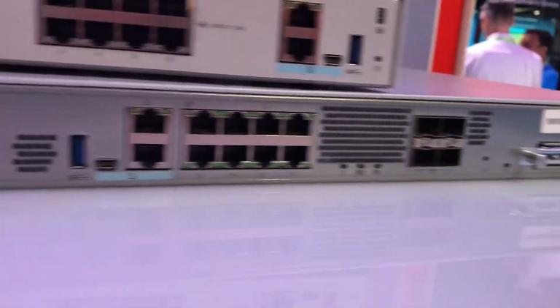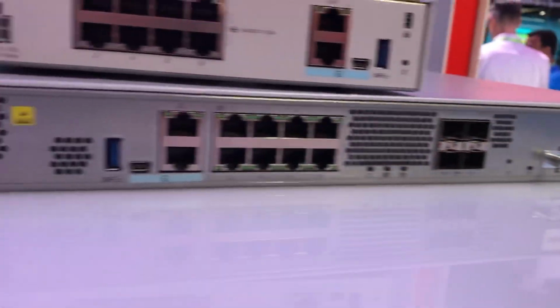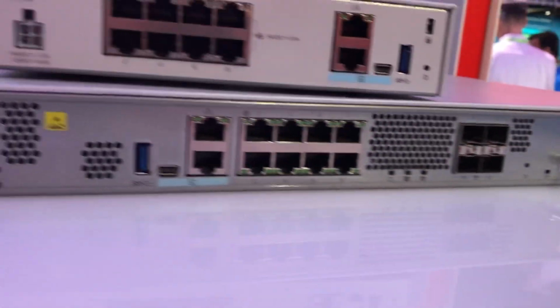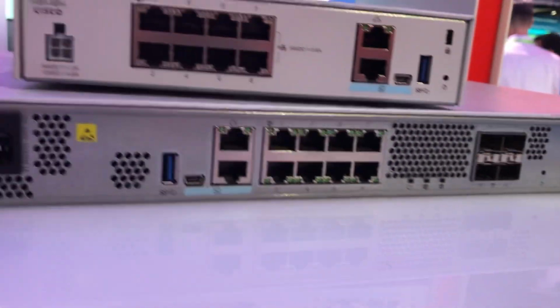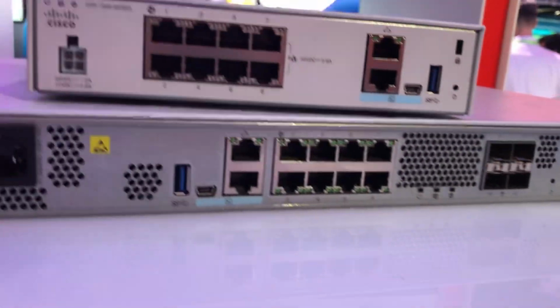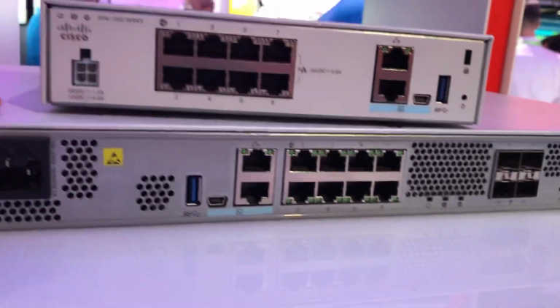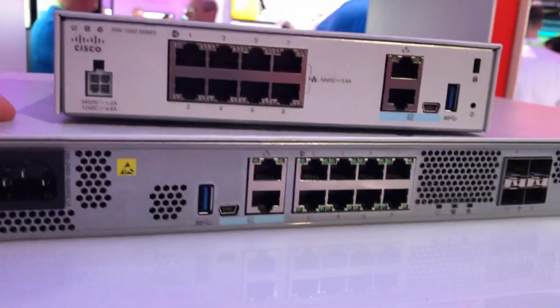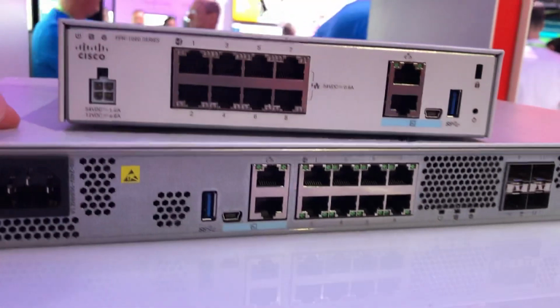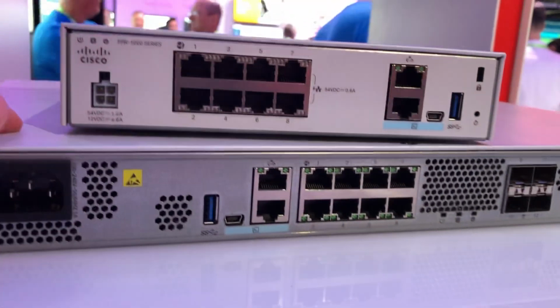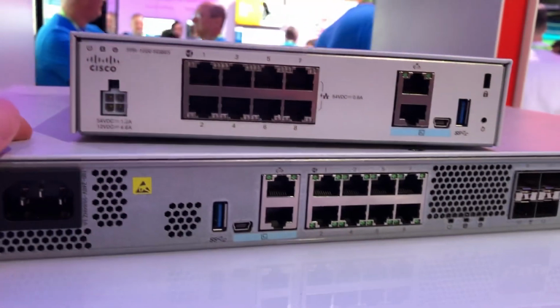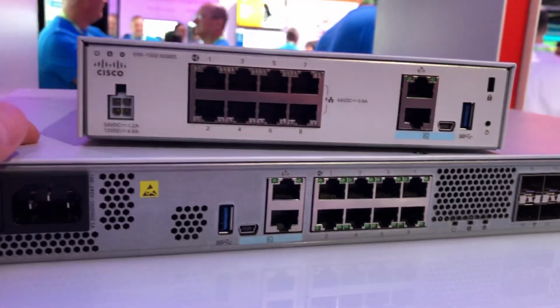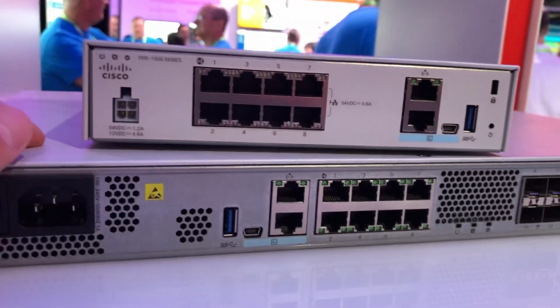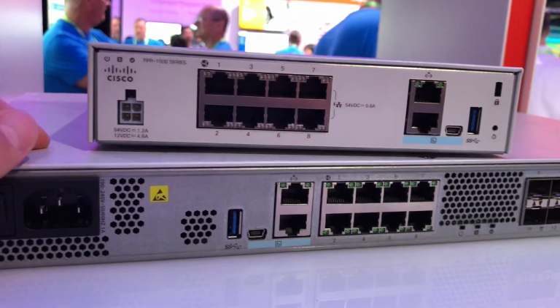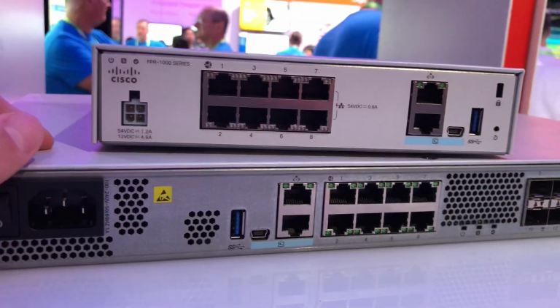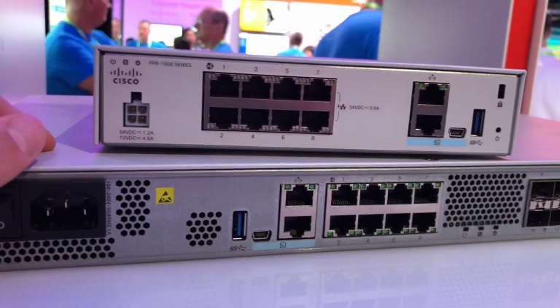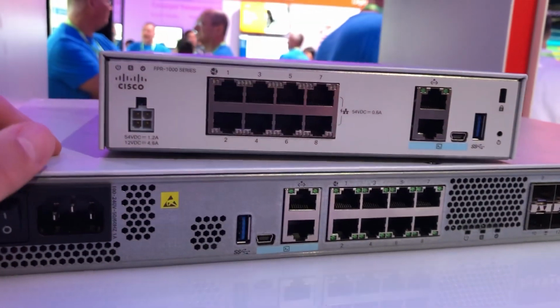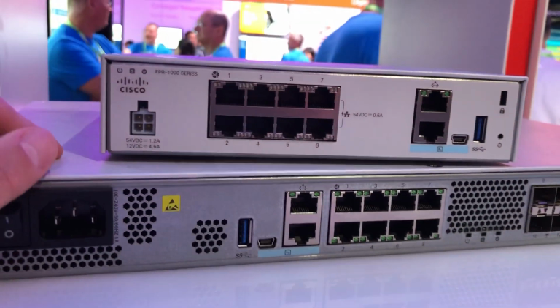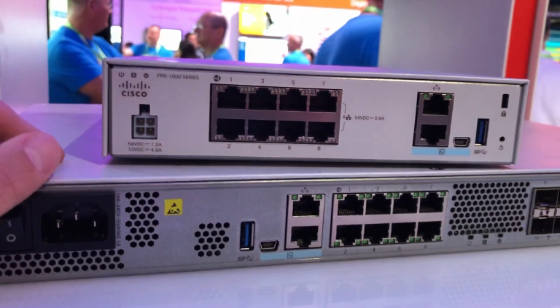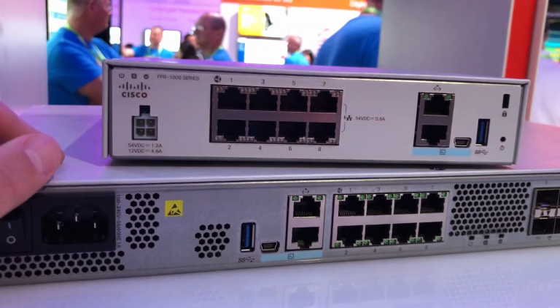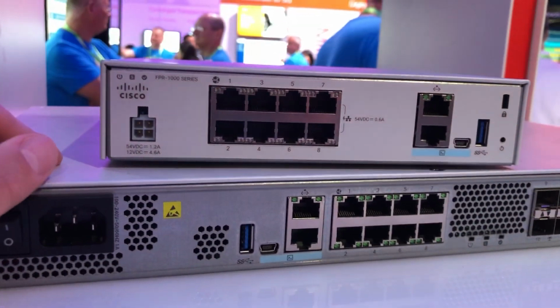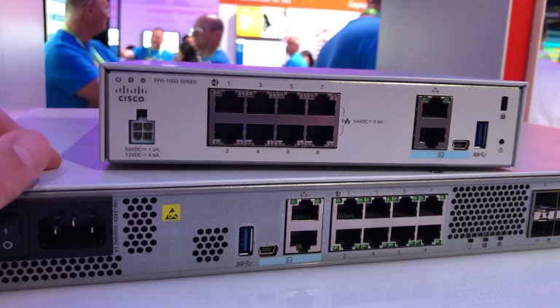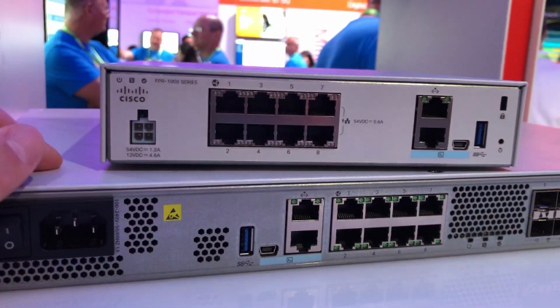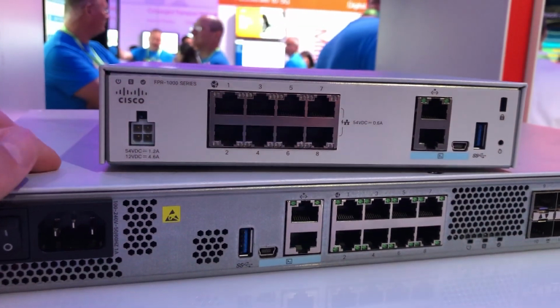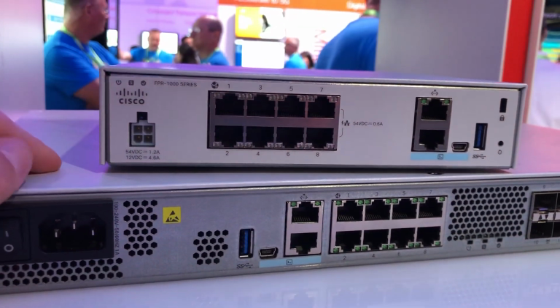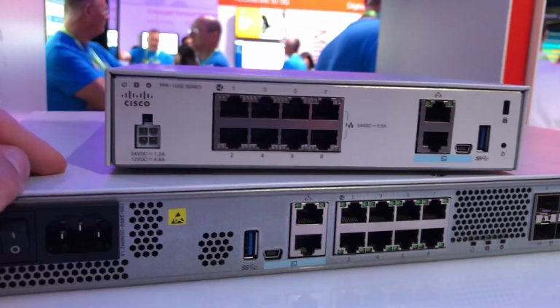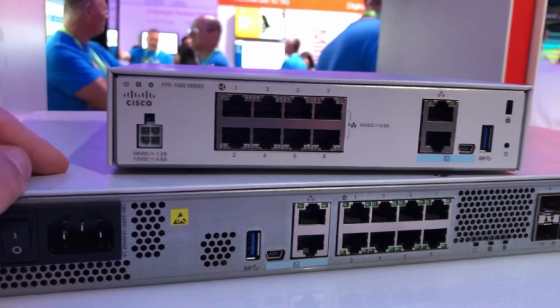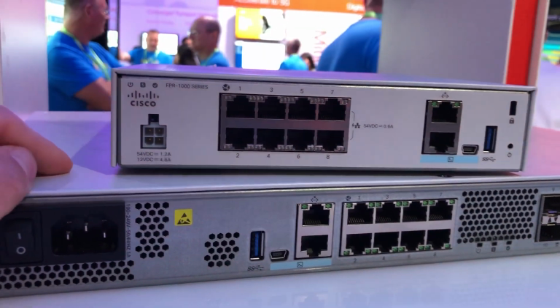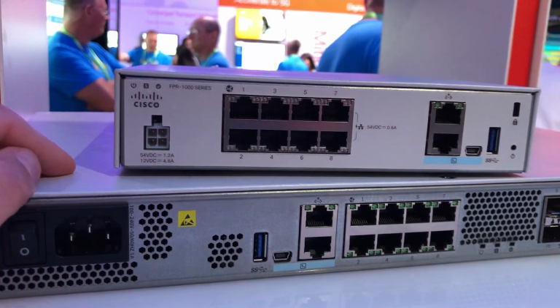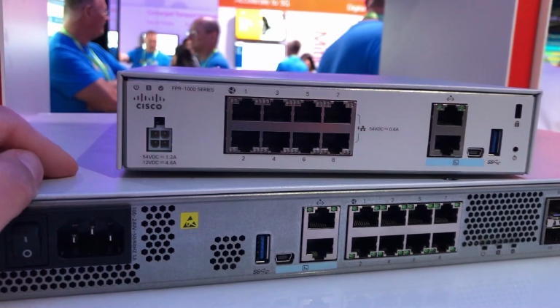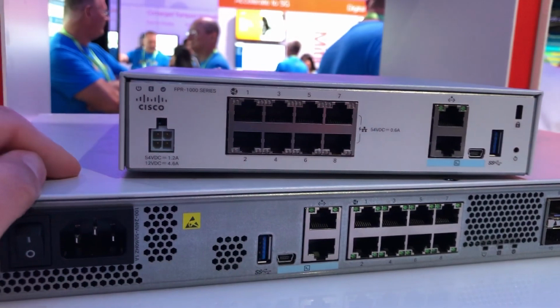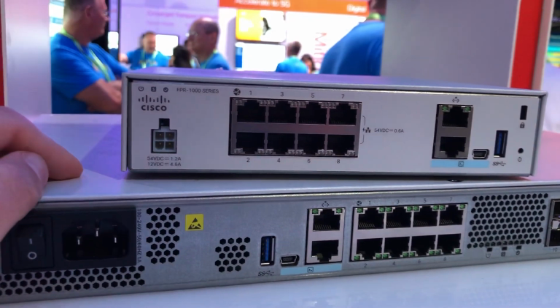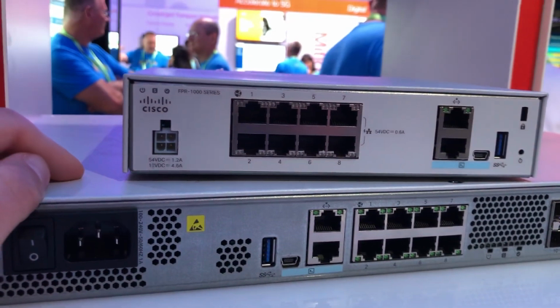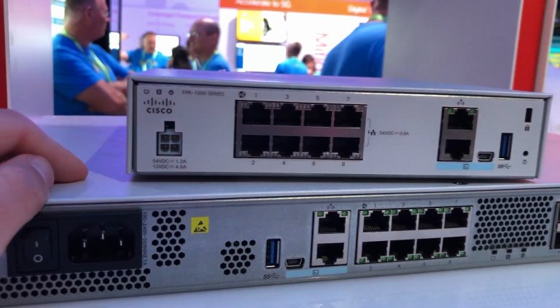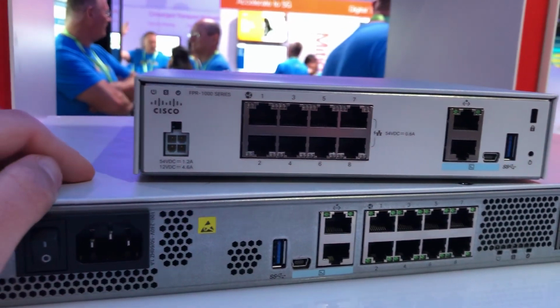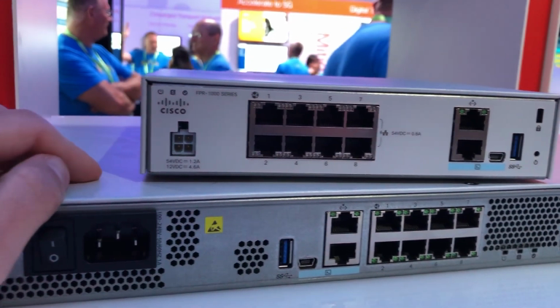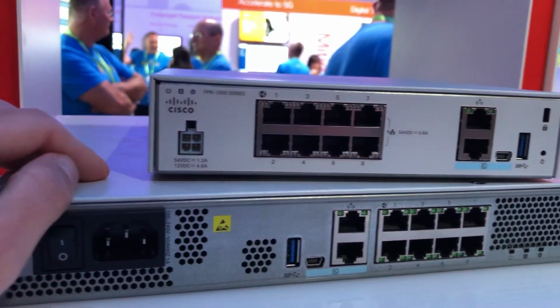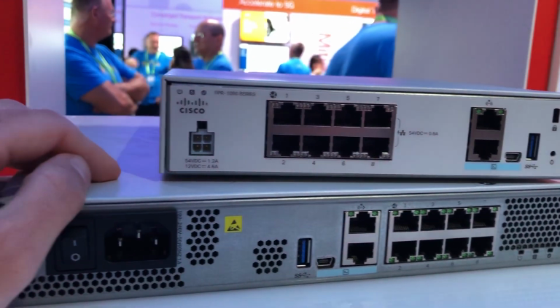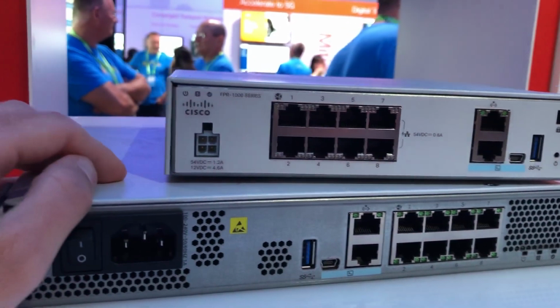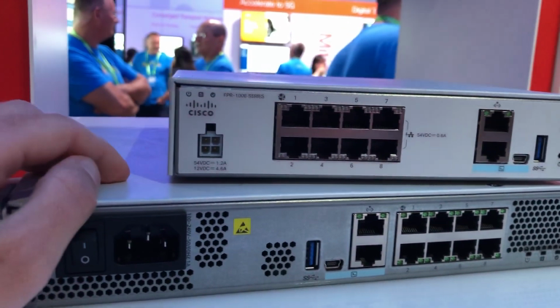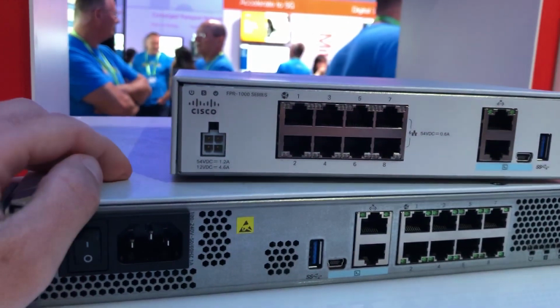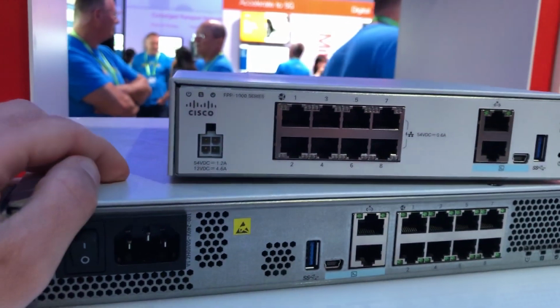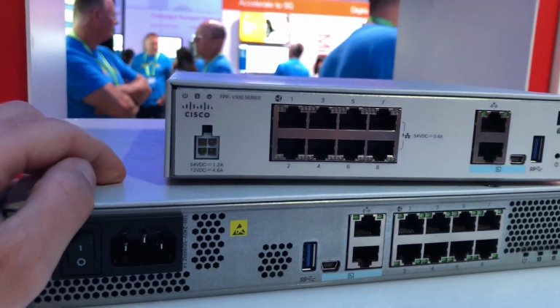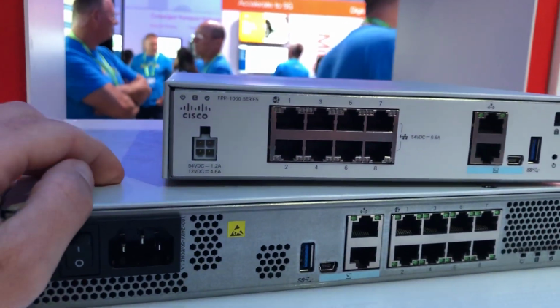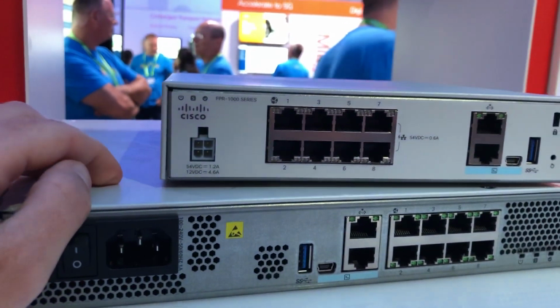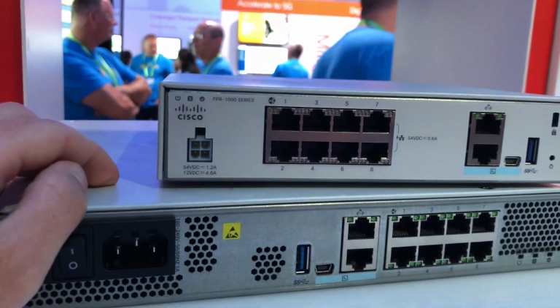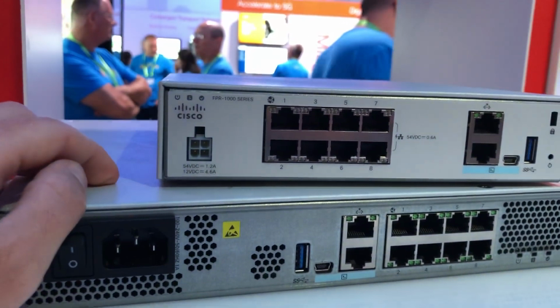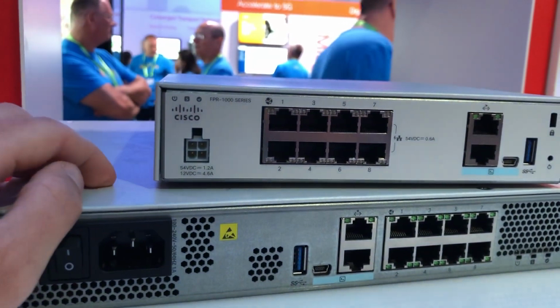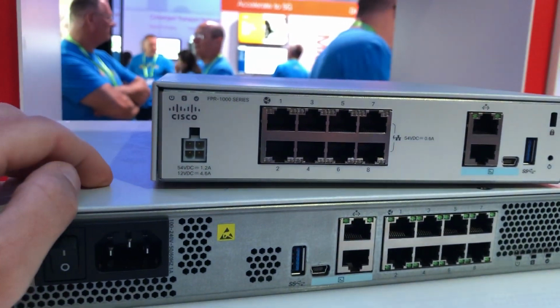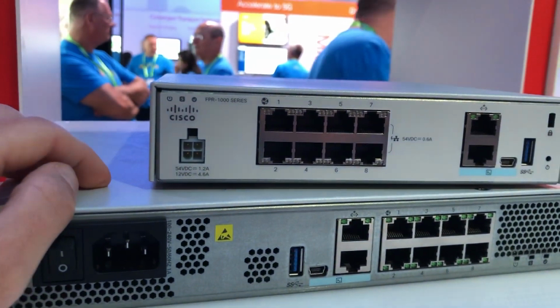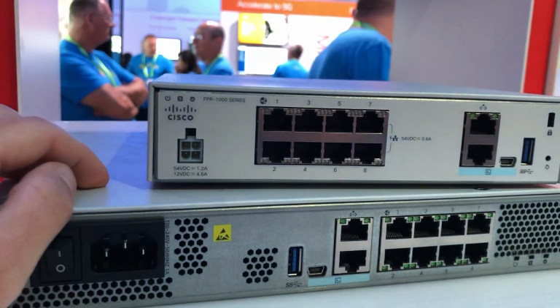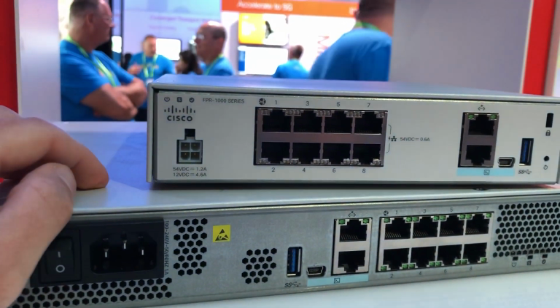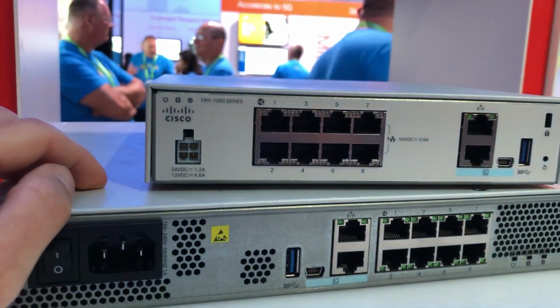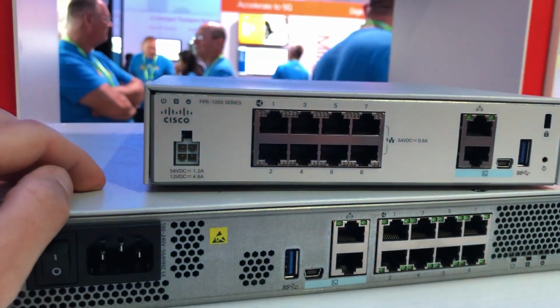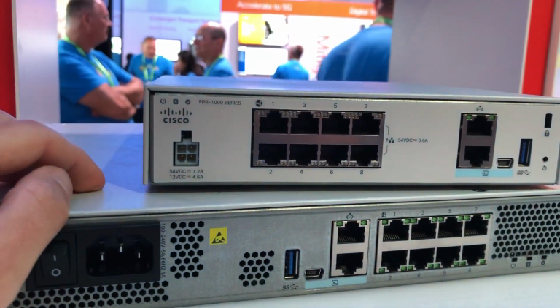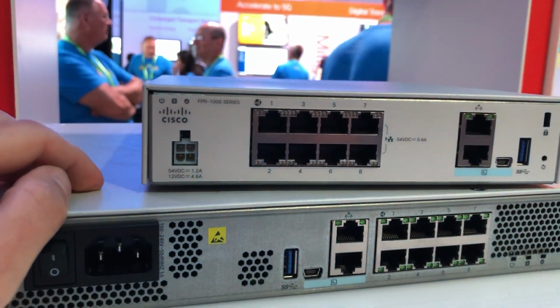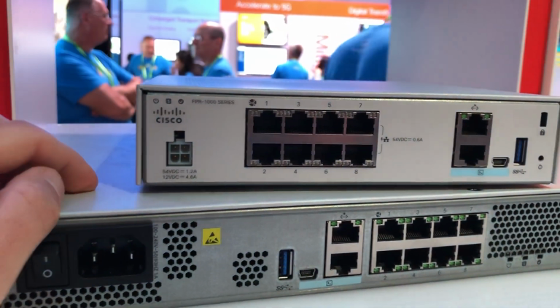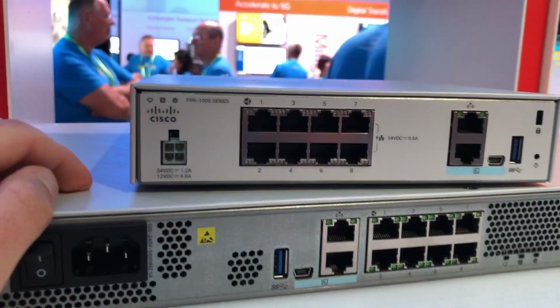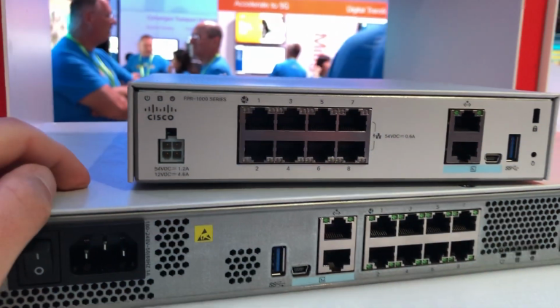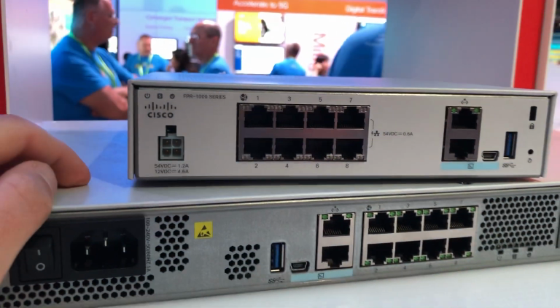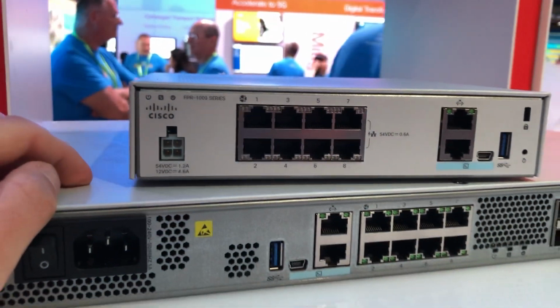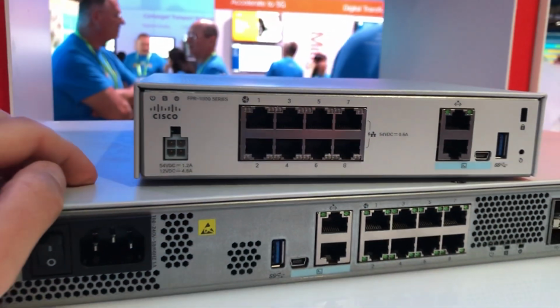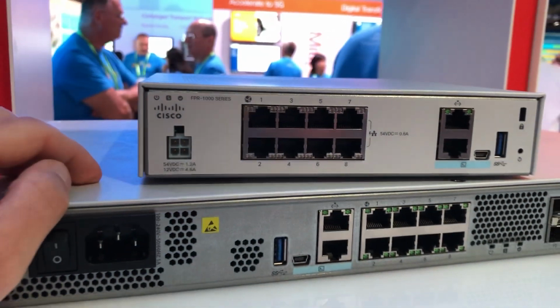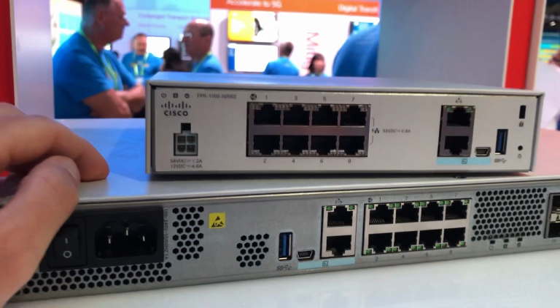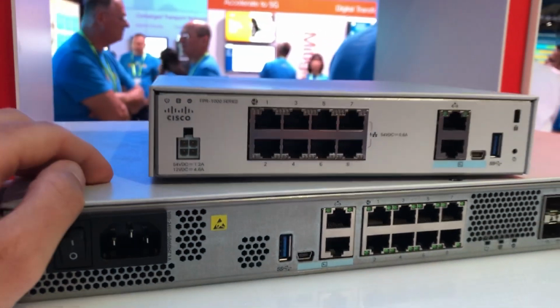But here they are — new Firepower boxes replacing the lower-end 5500 series ASAs. Thanks.